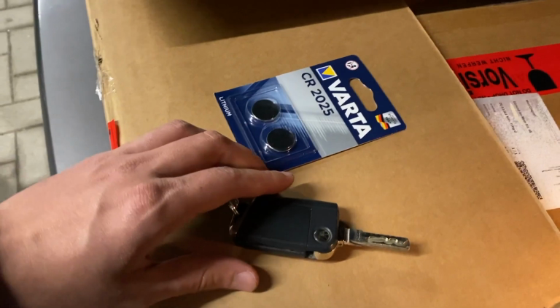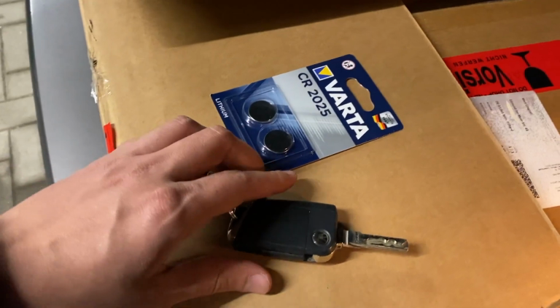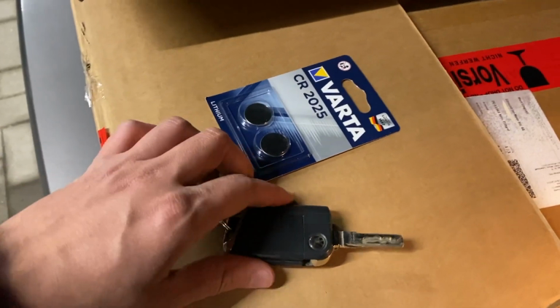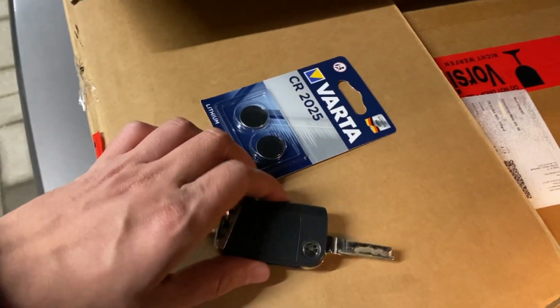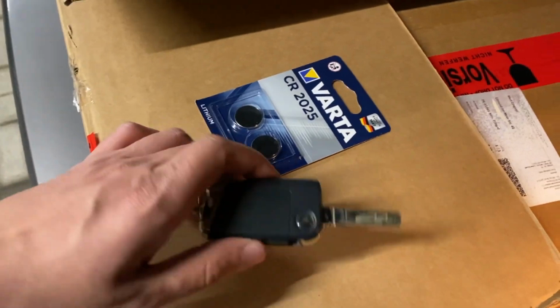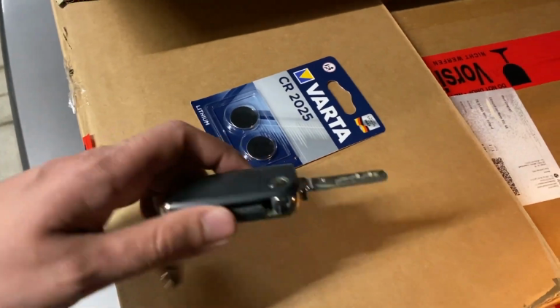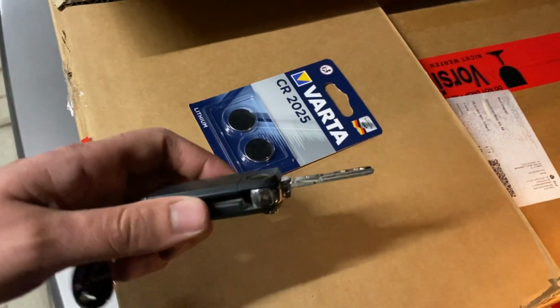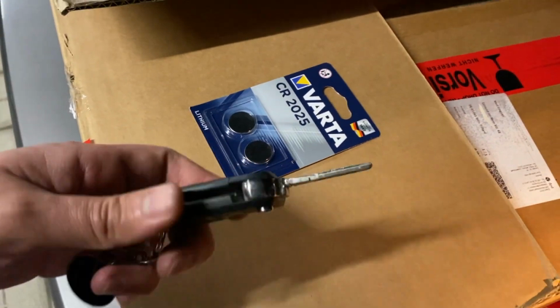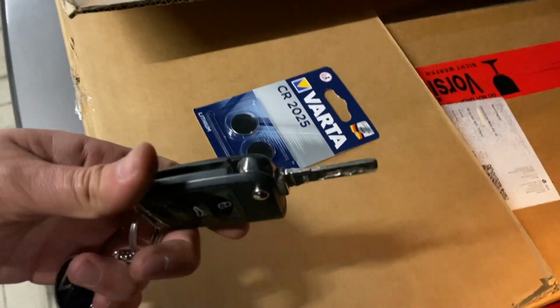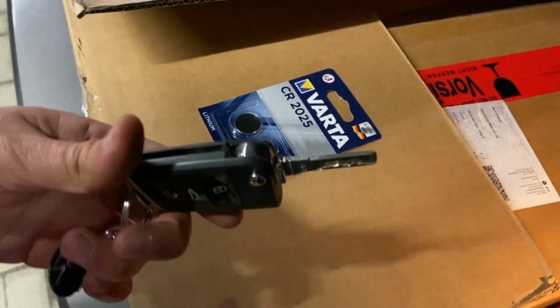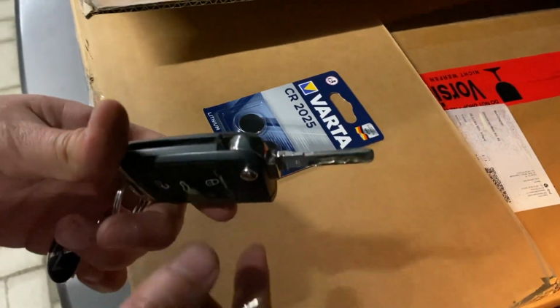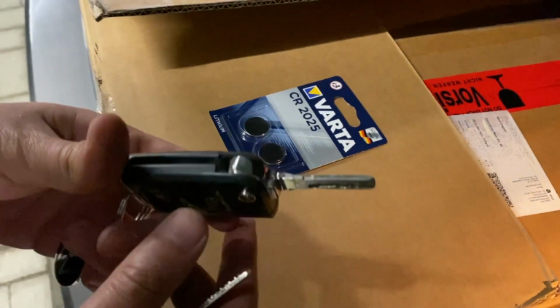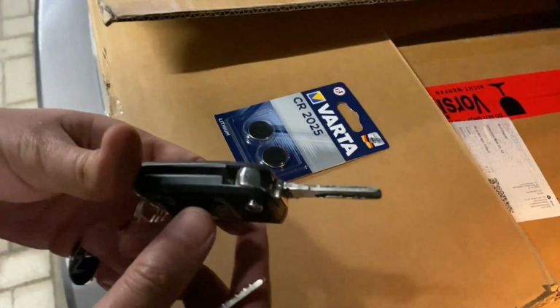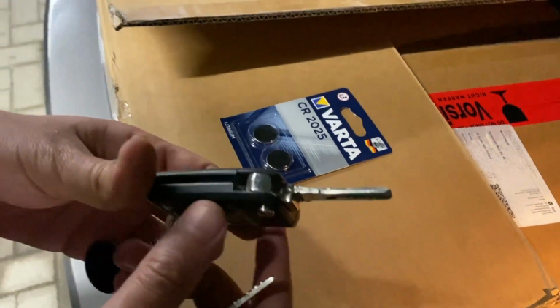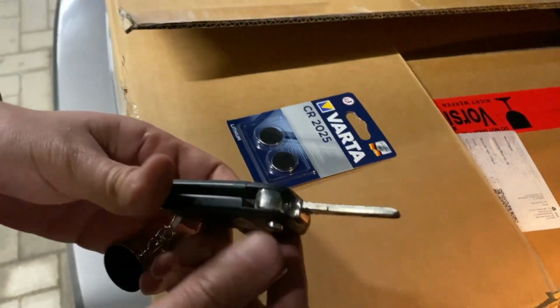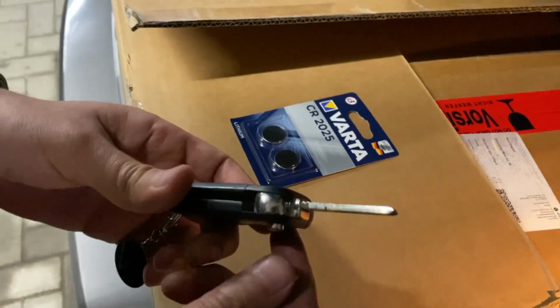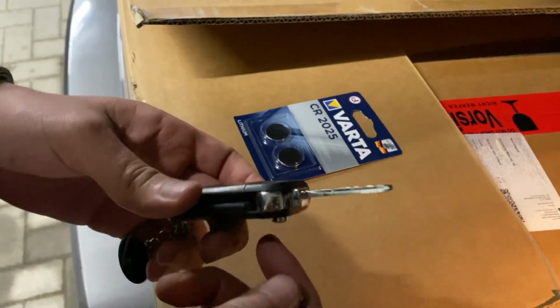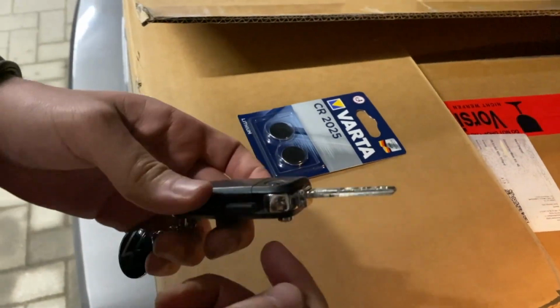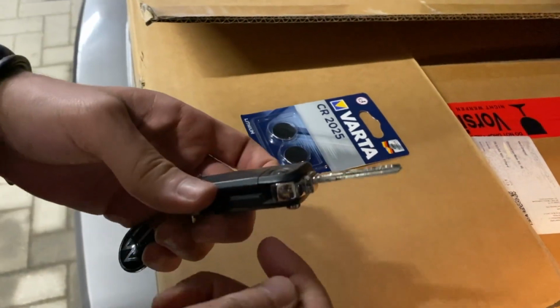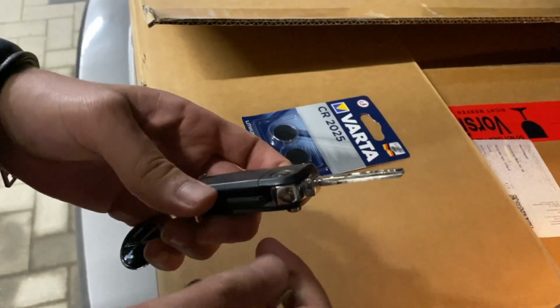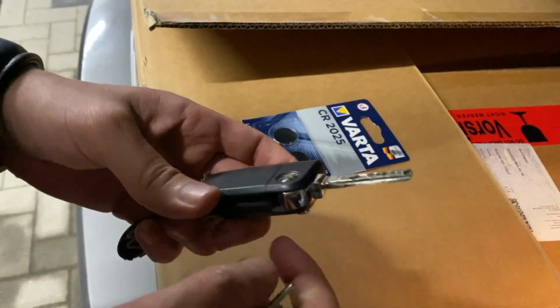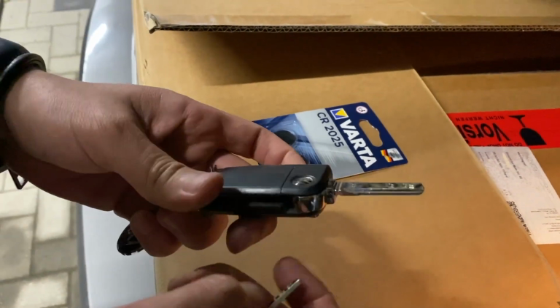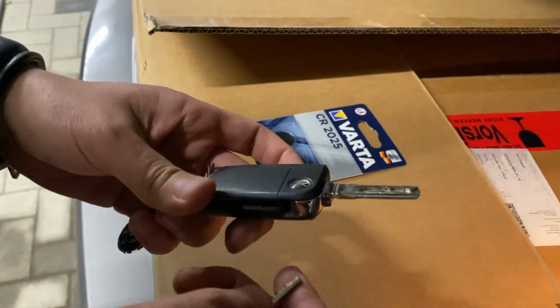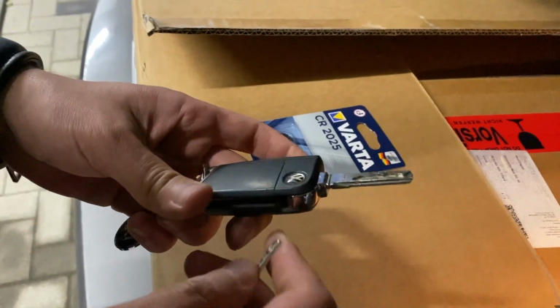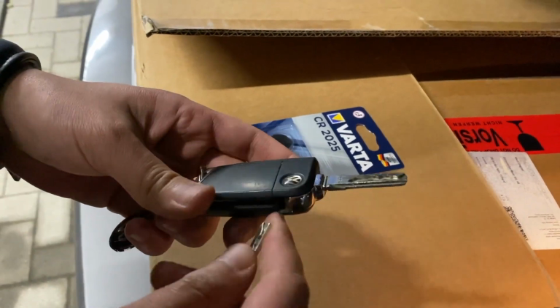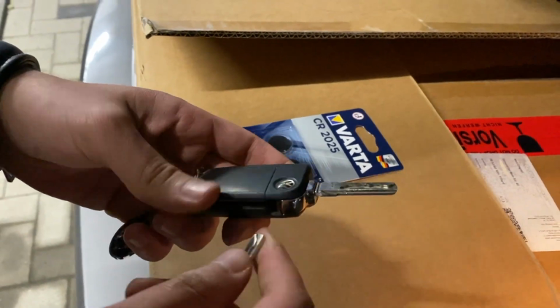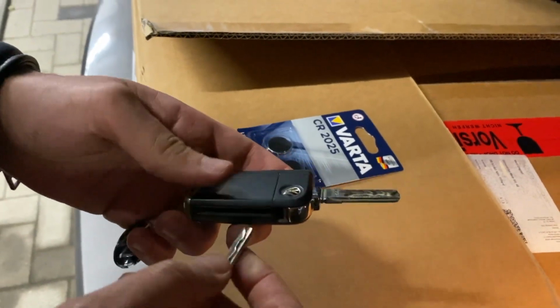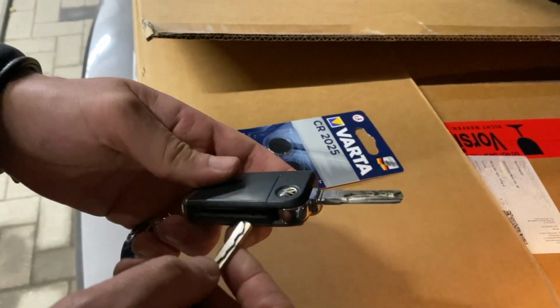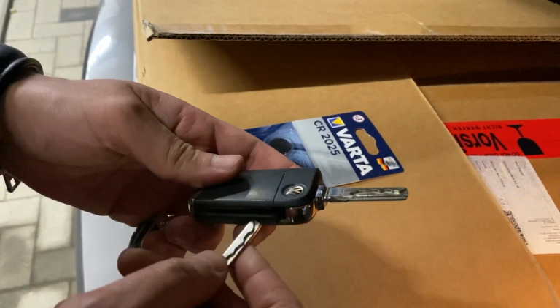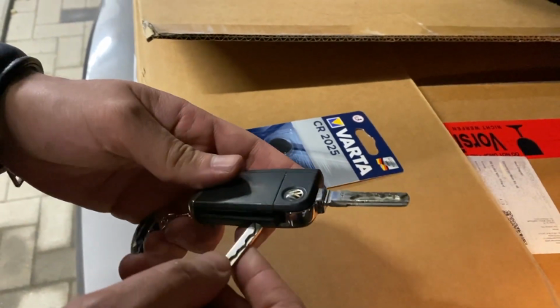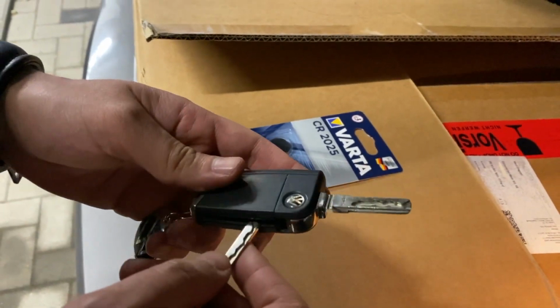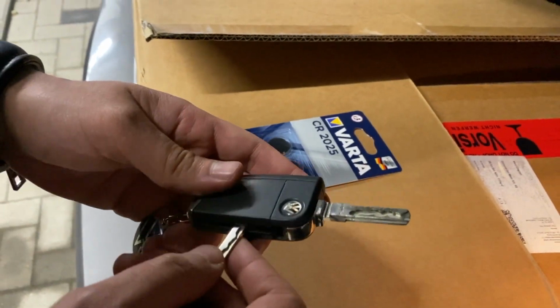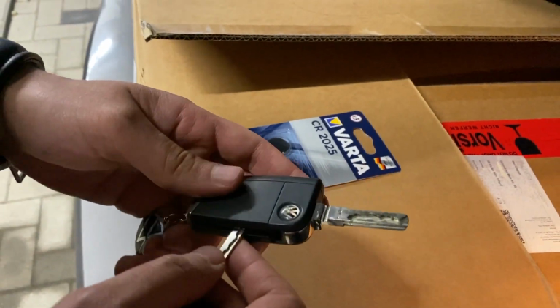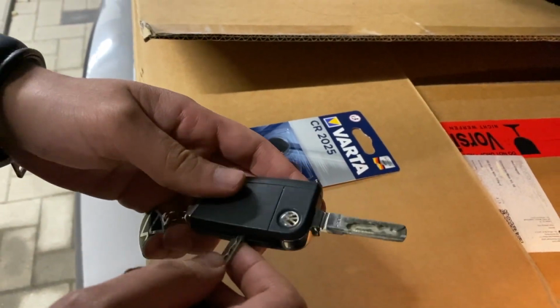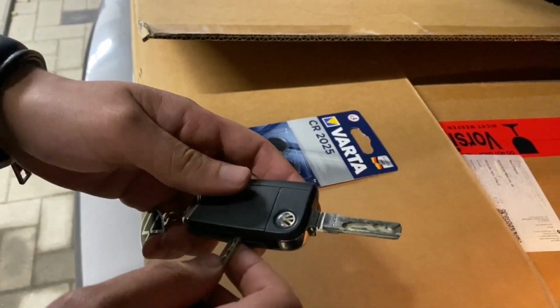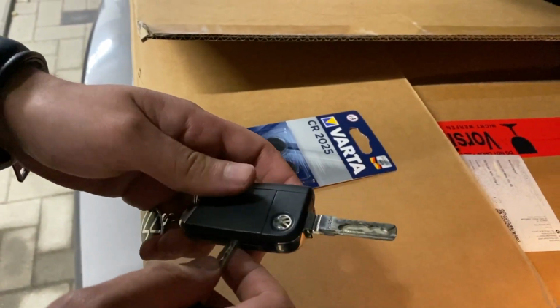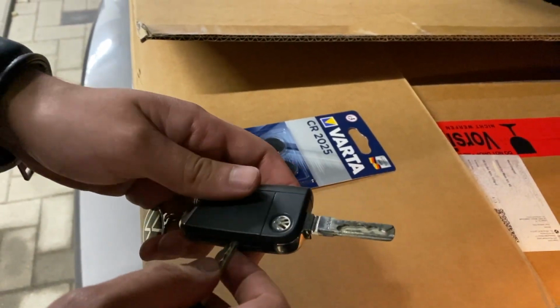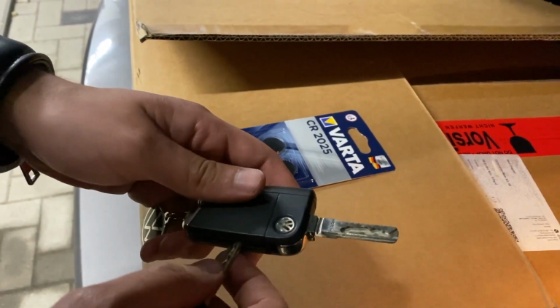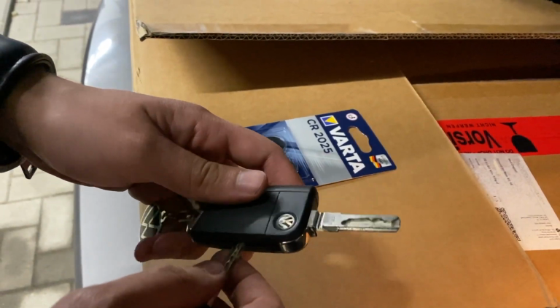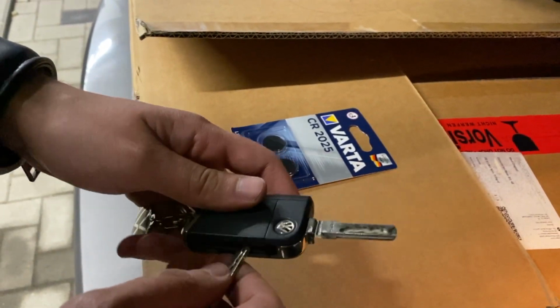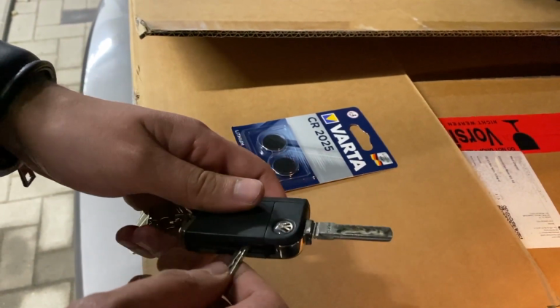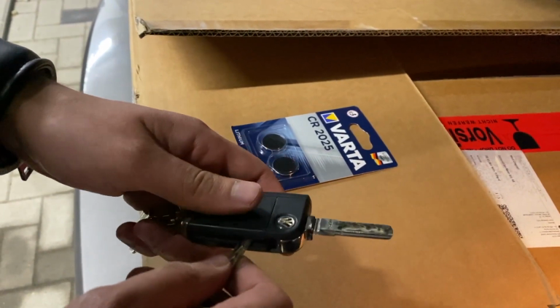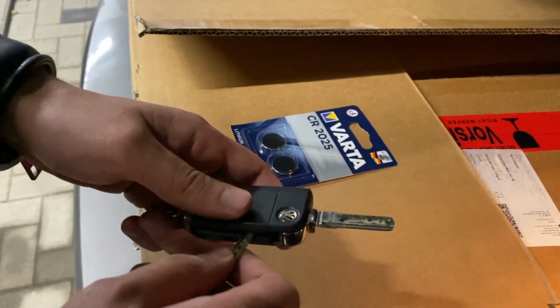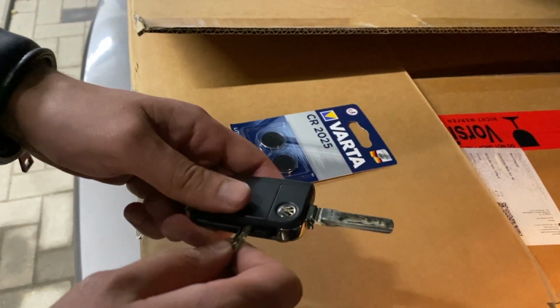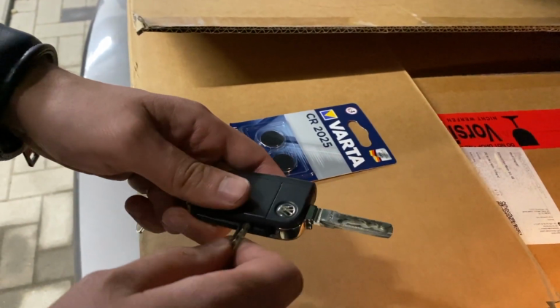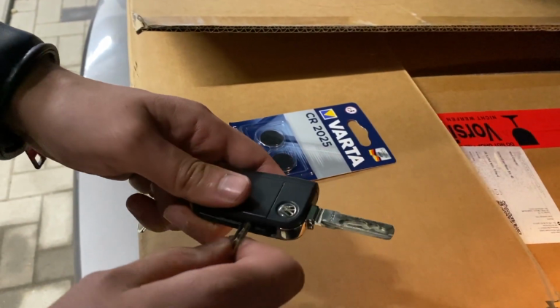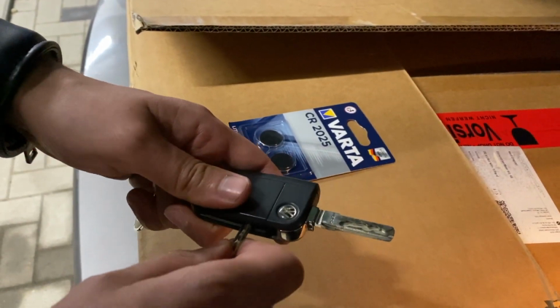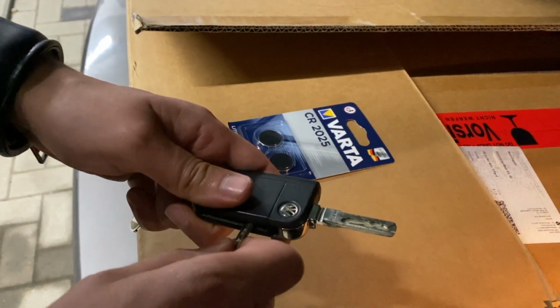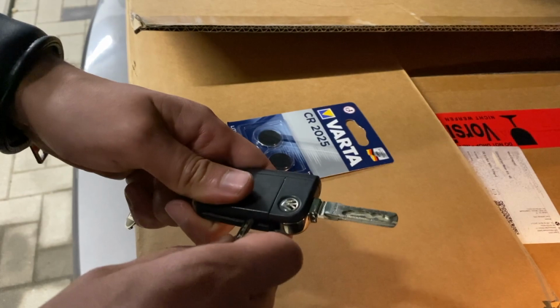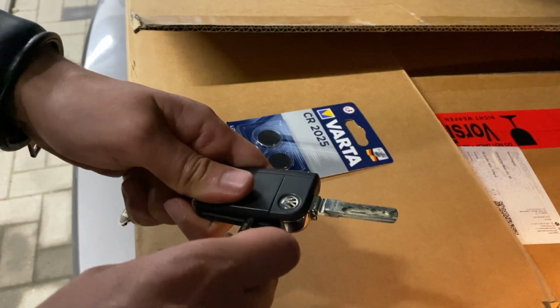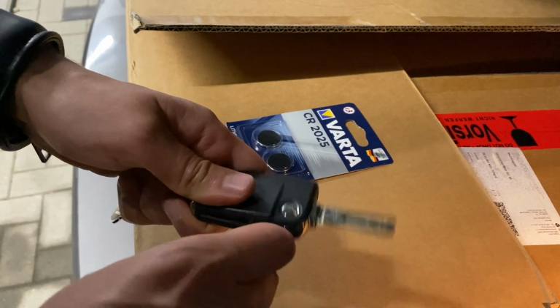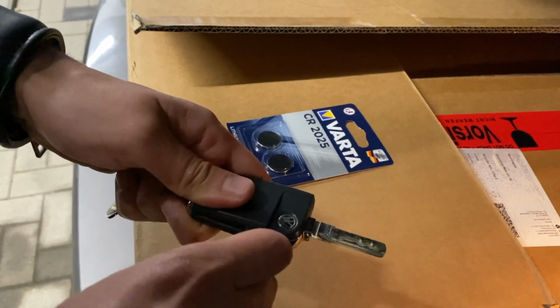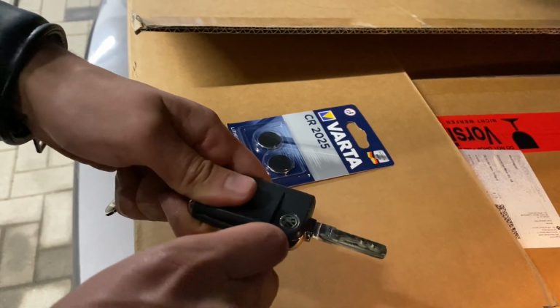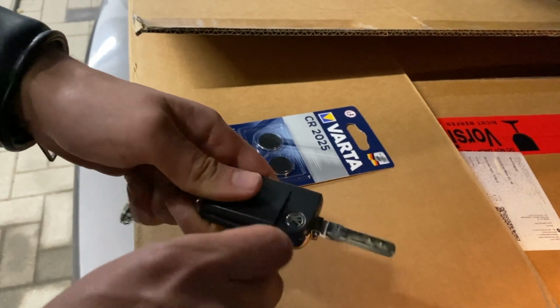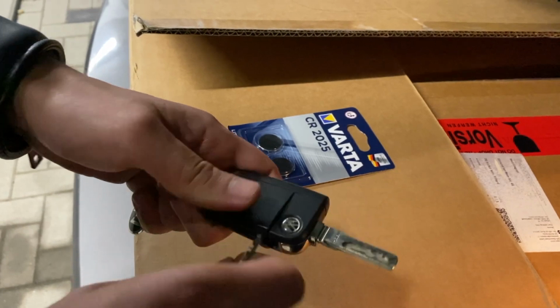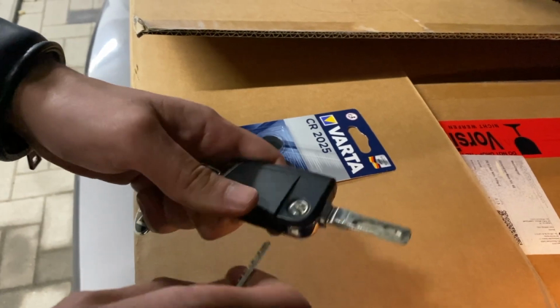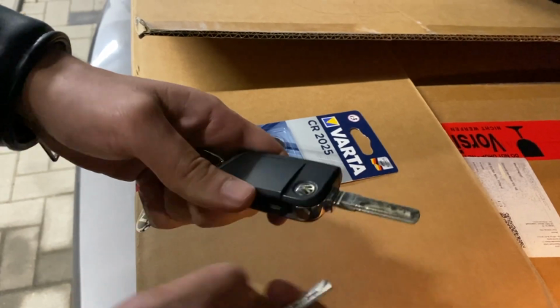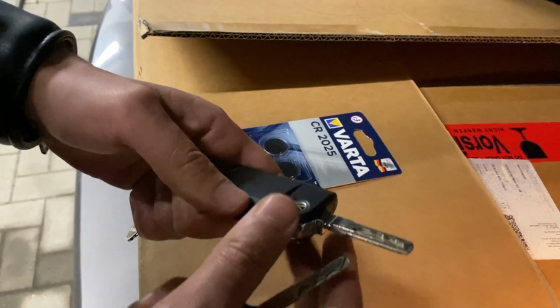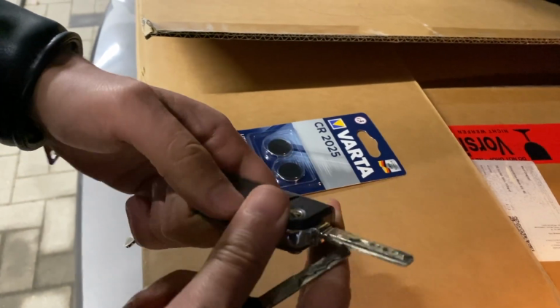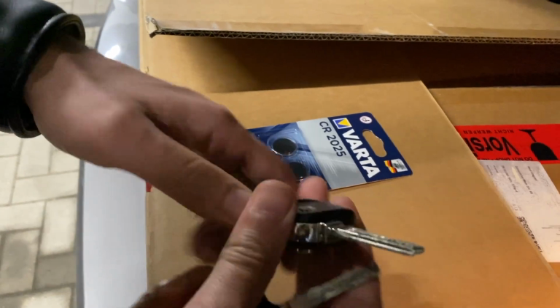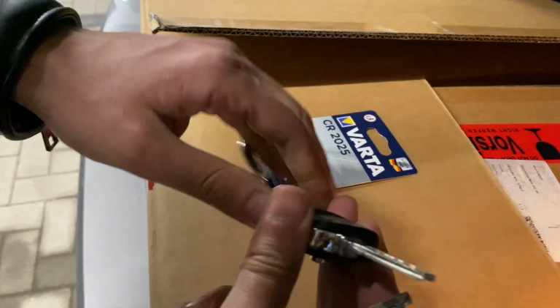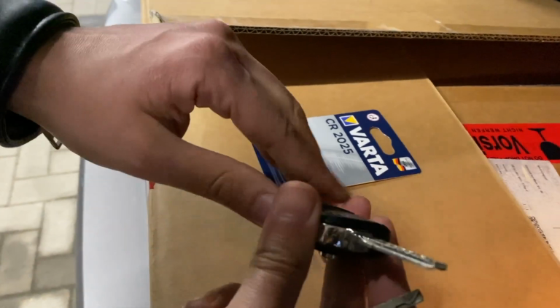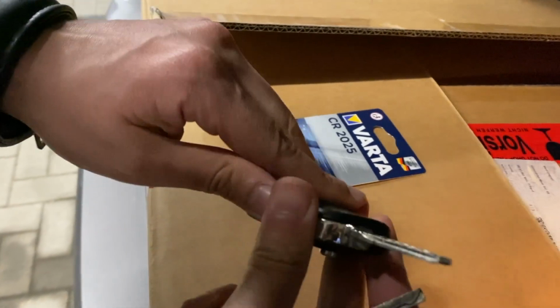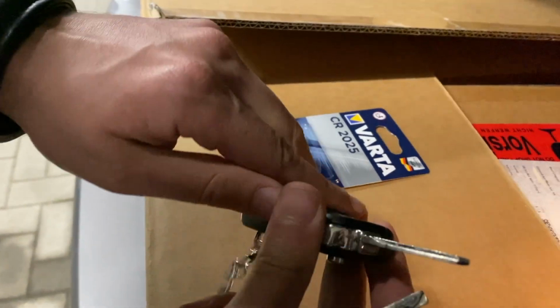What's going on guys, today I'm going to show you how to replace the battery of your Volkswagen key. First, open the key fob using a key or a knife.